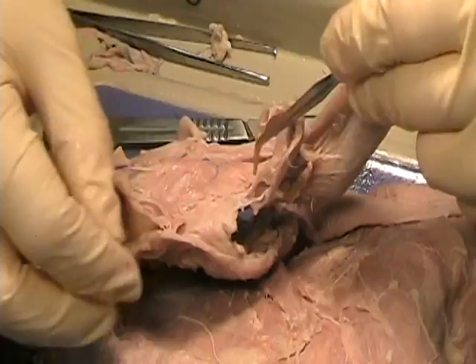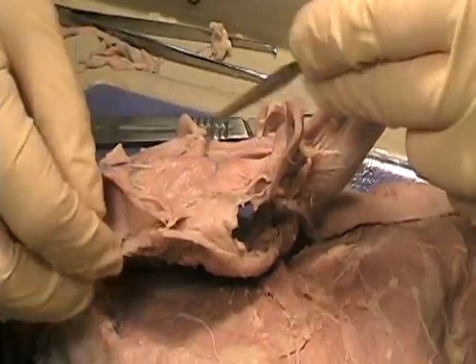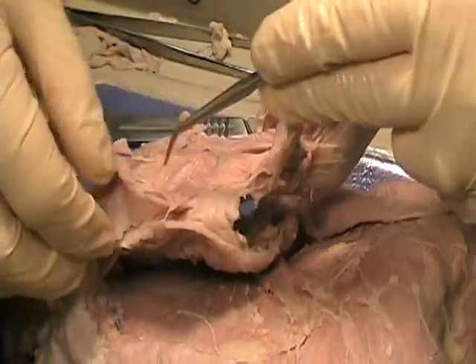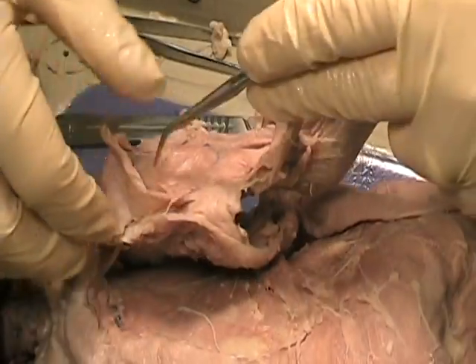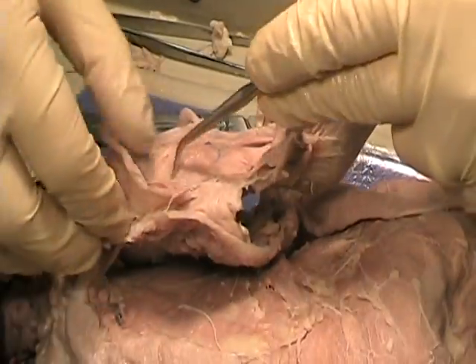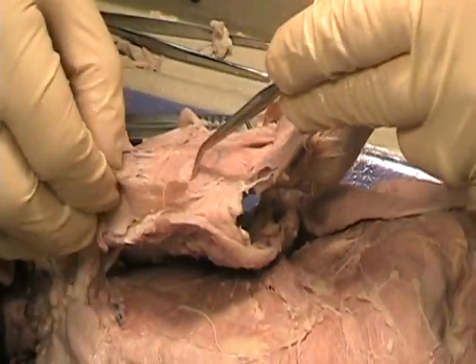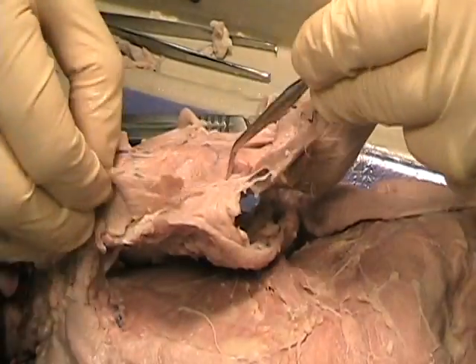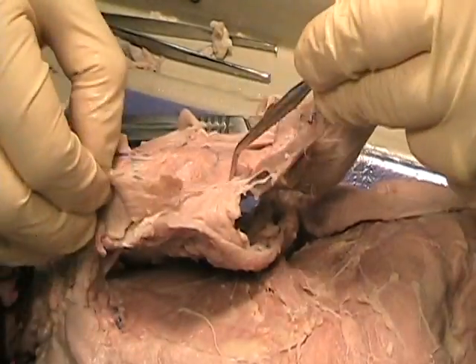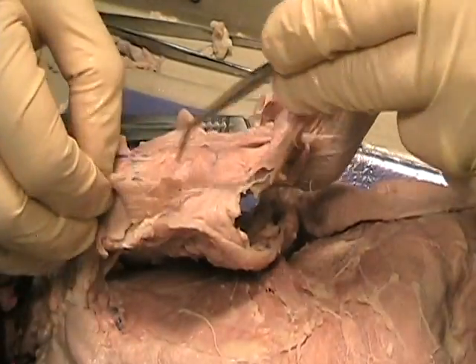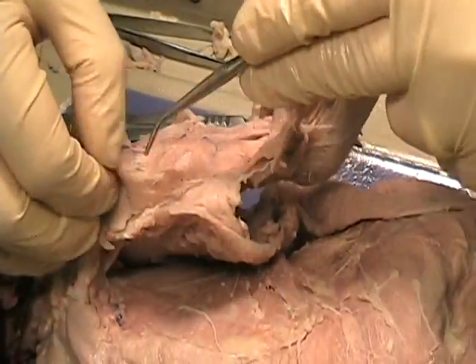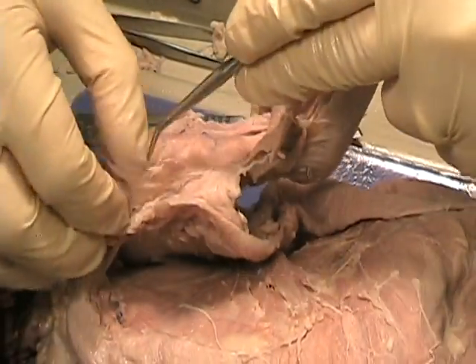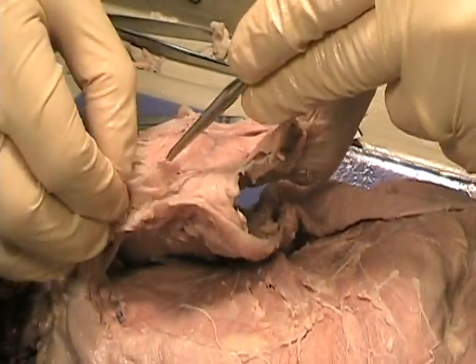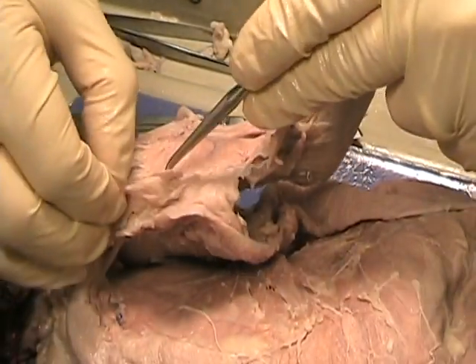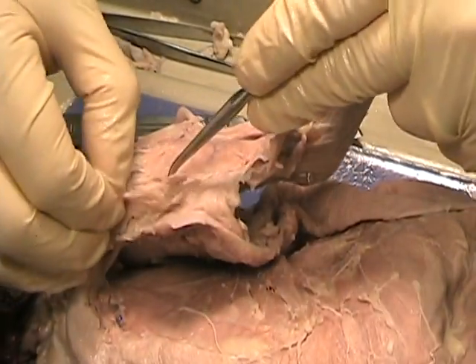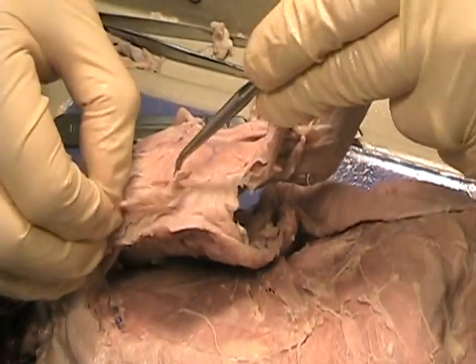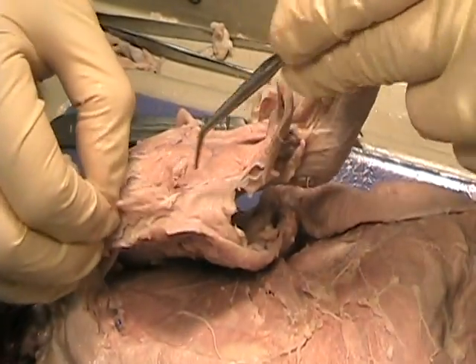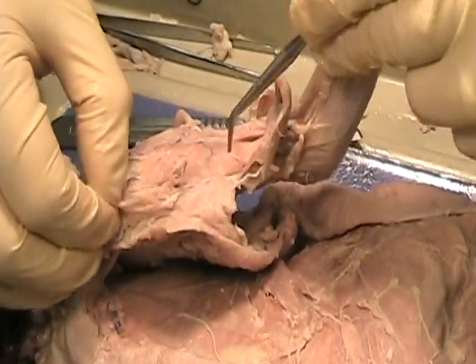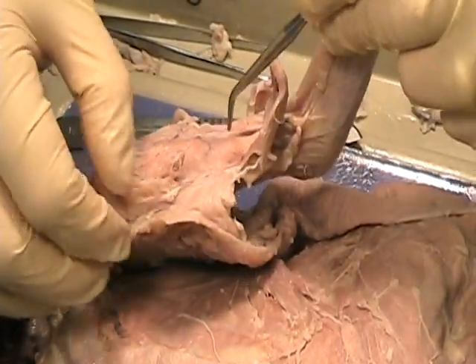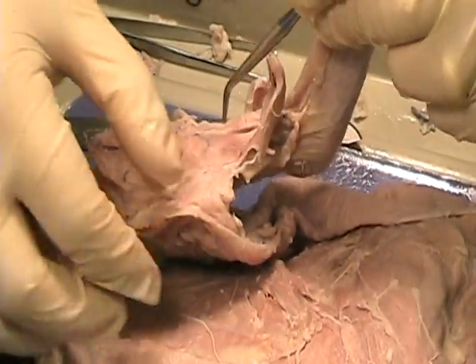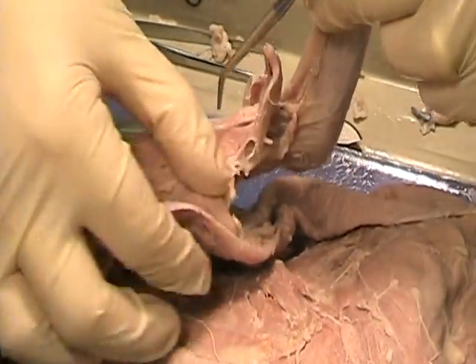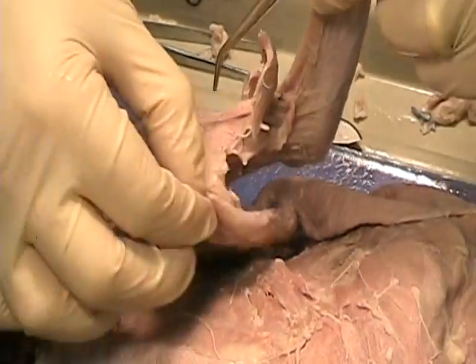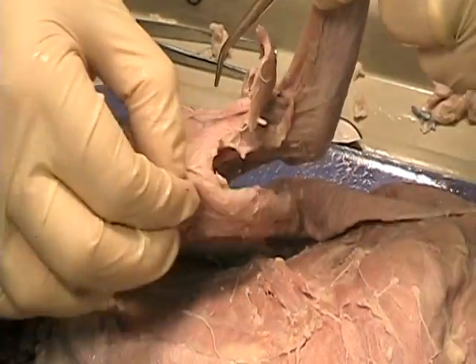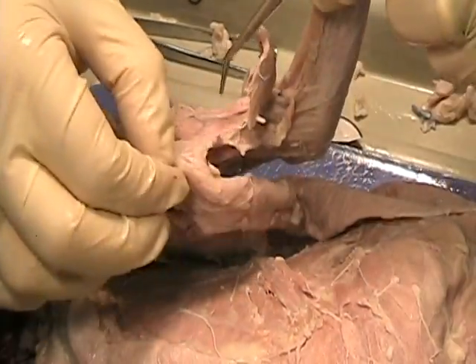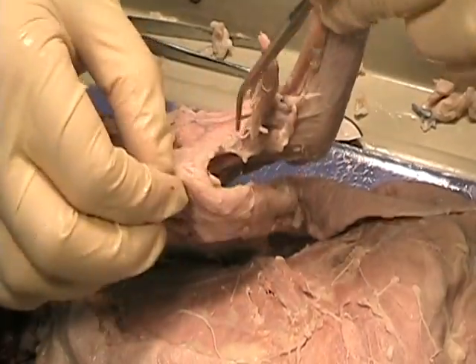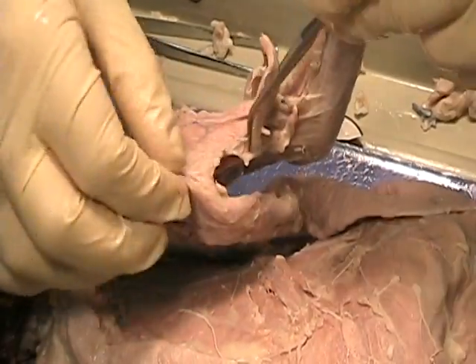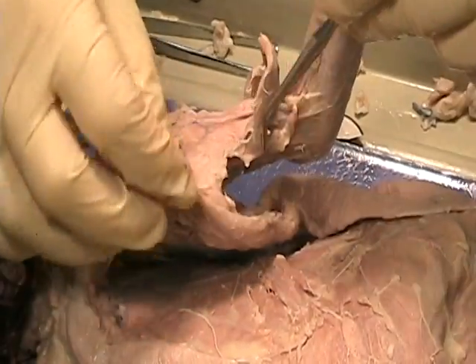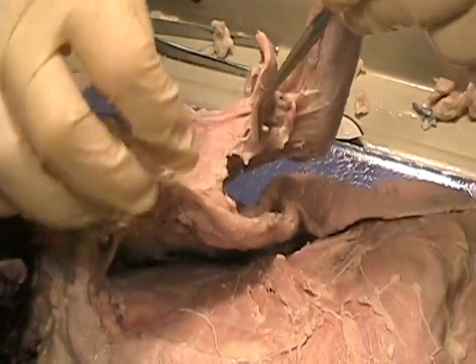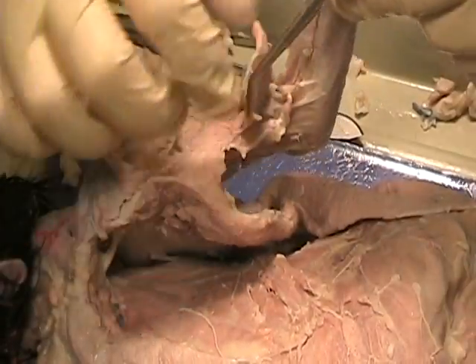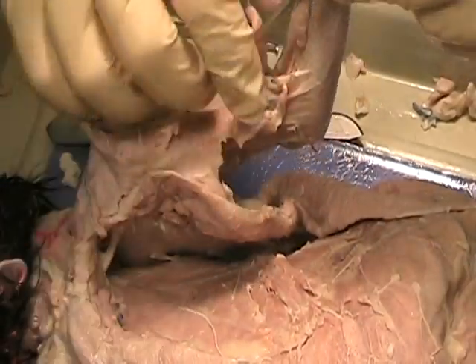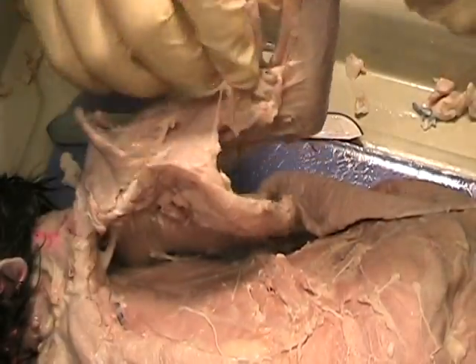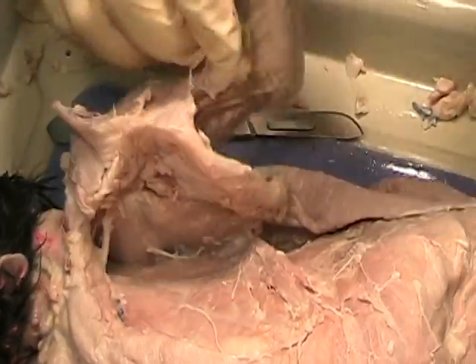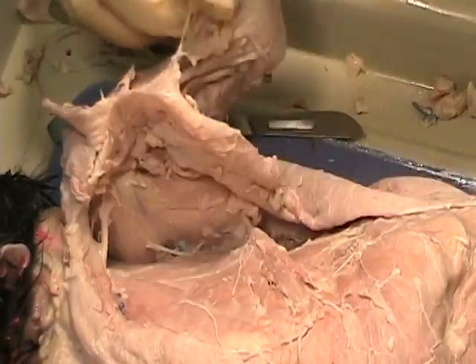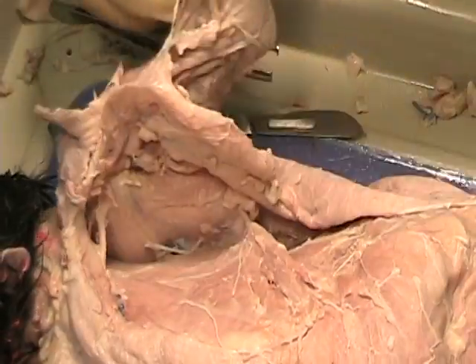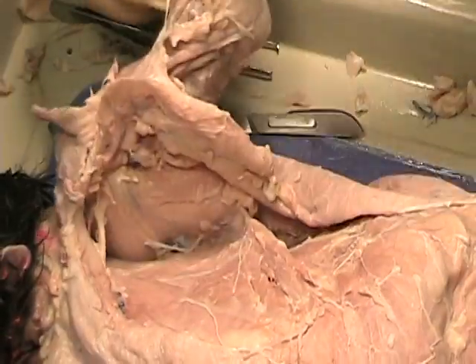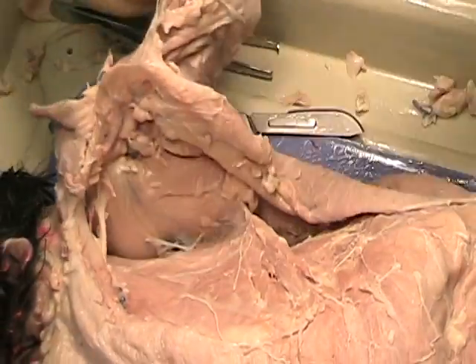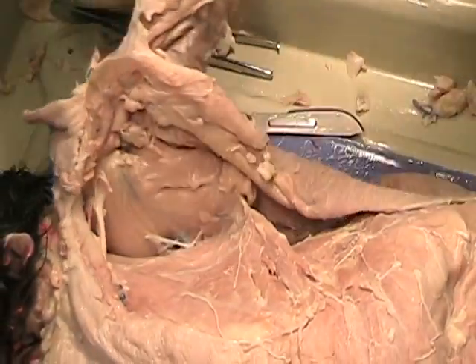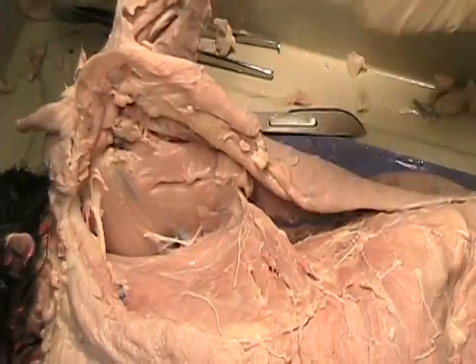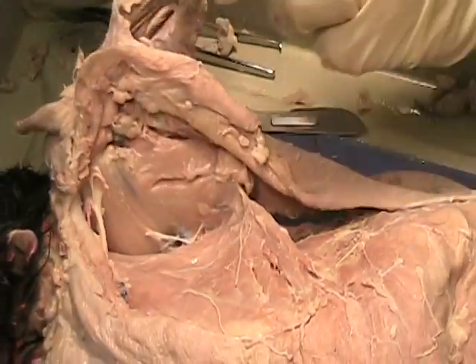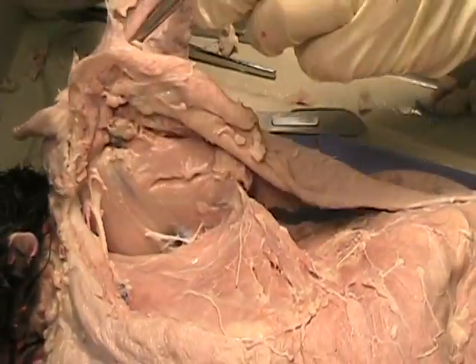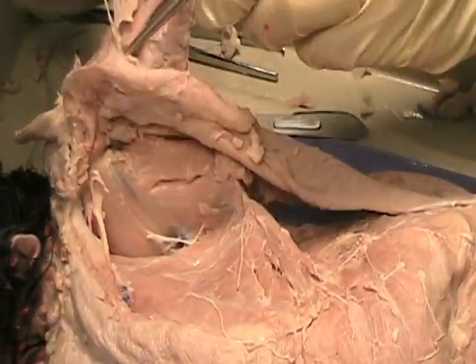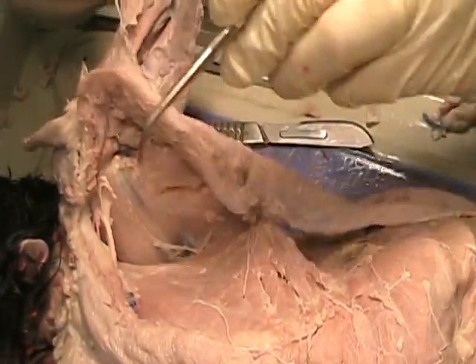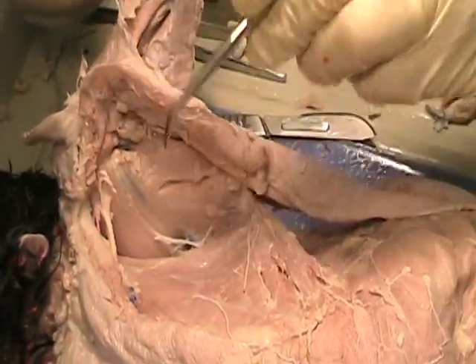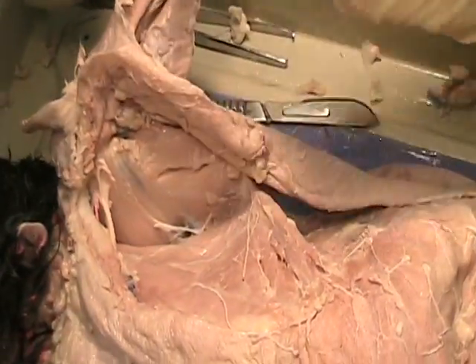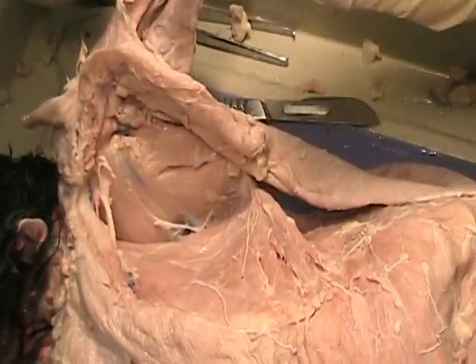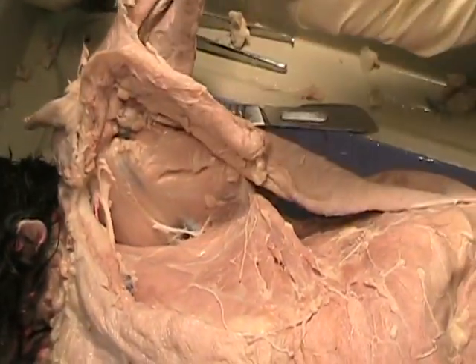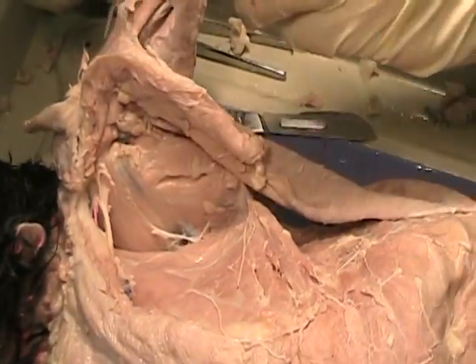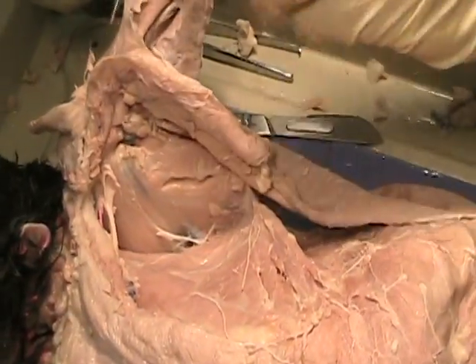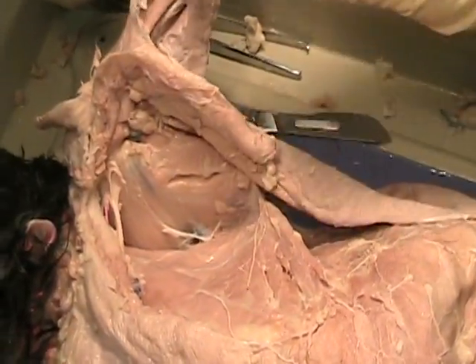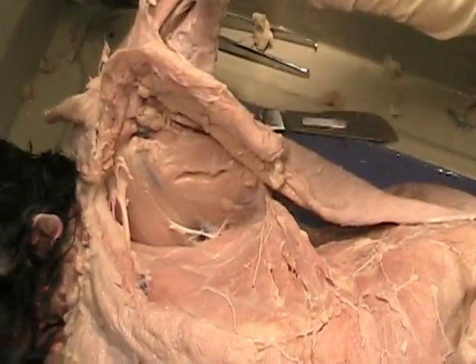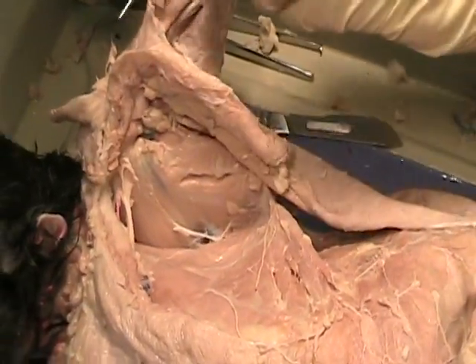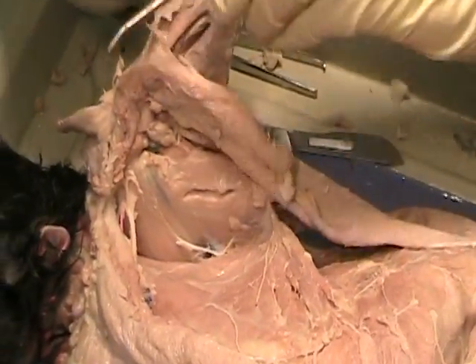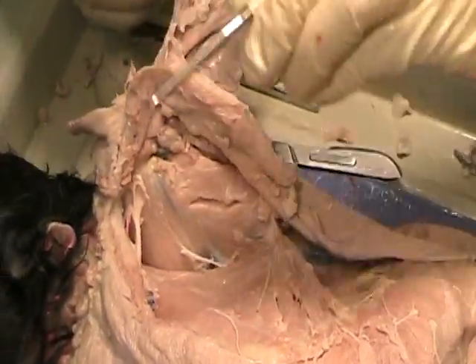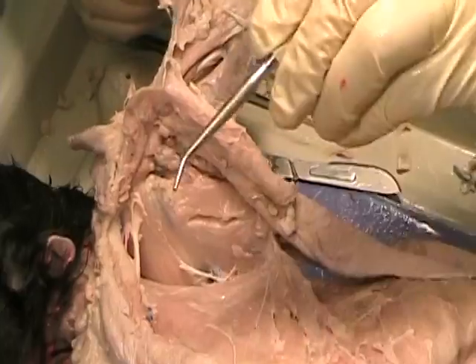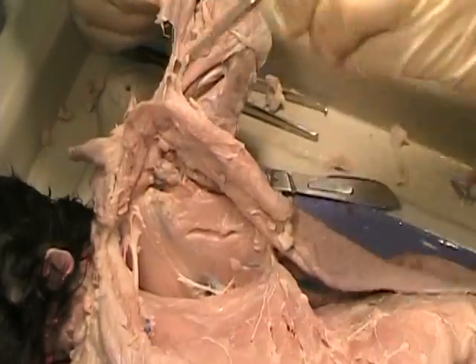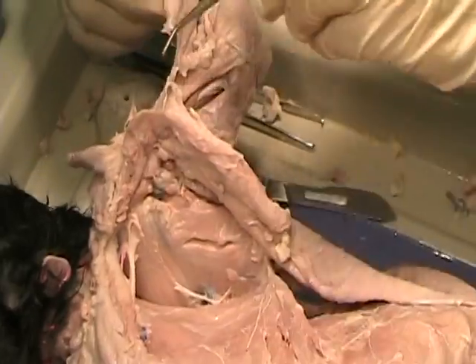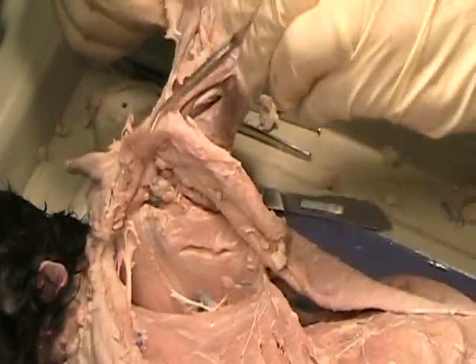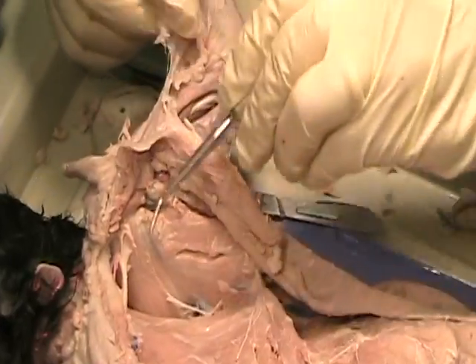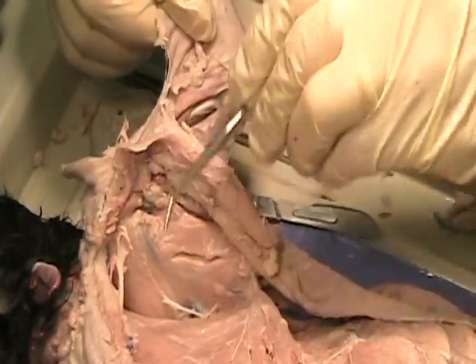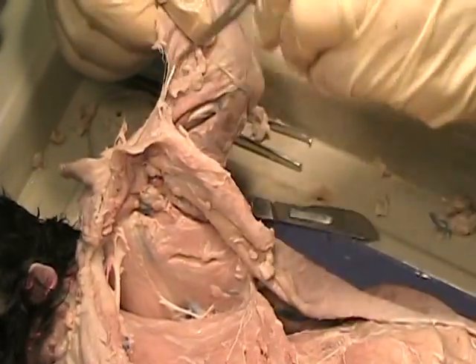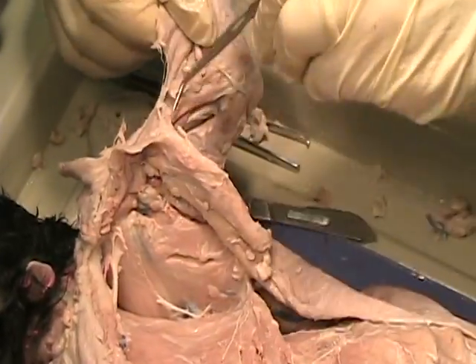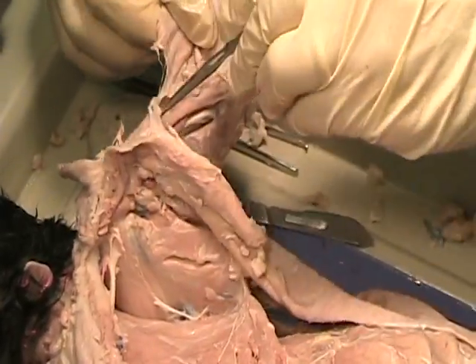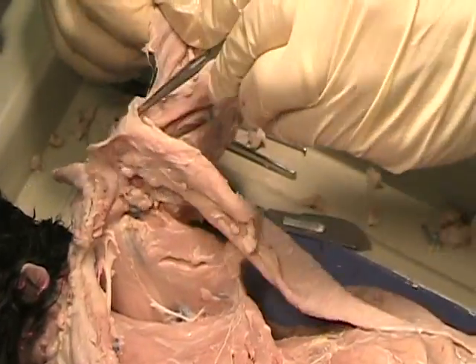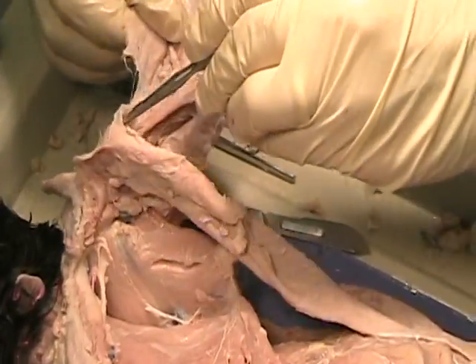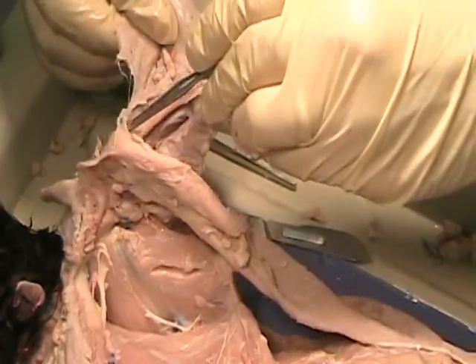To find the biceps, we actually have to cut through these pecs. So I'm going to cut our pecs.